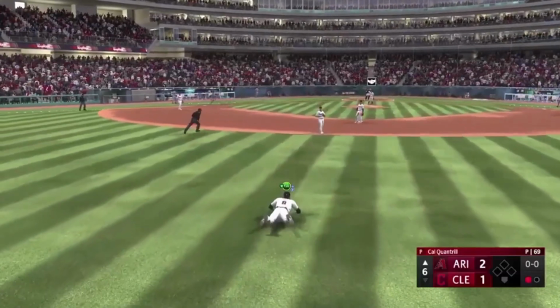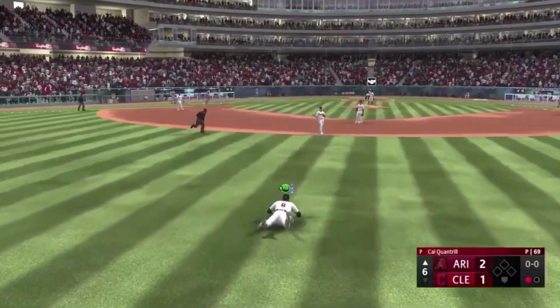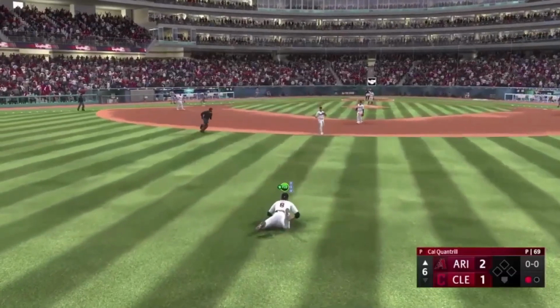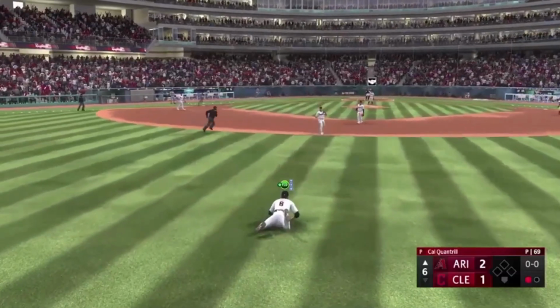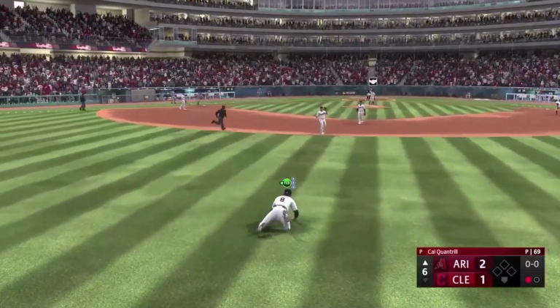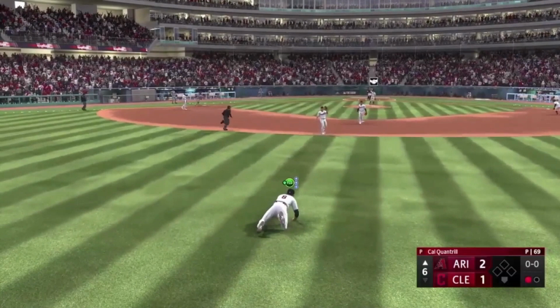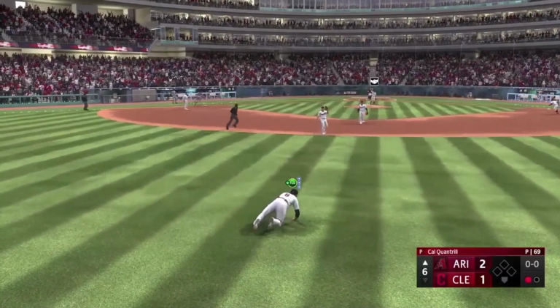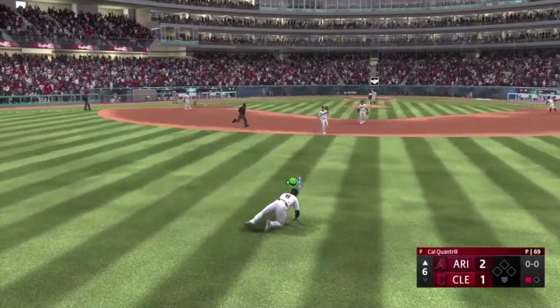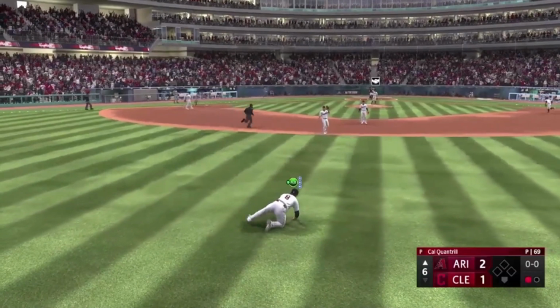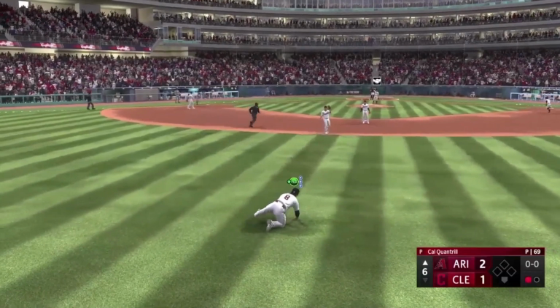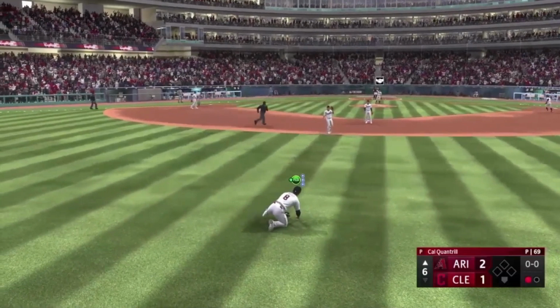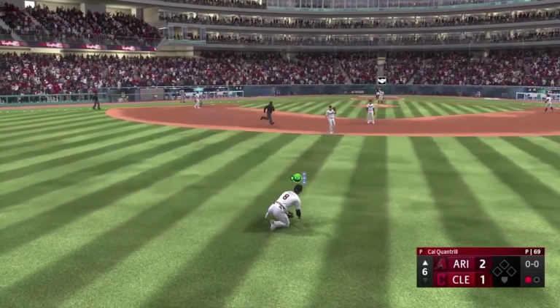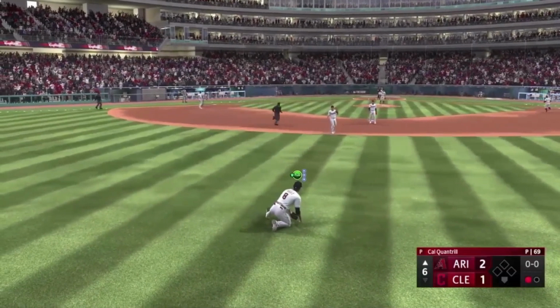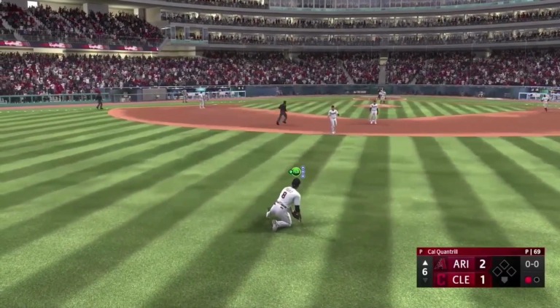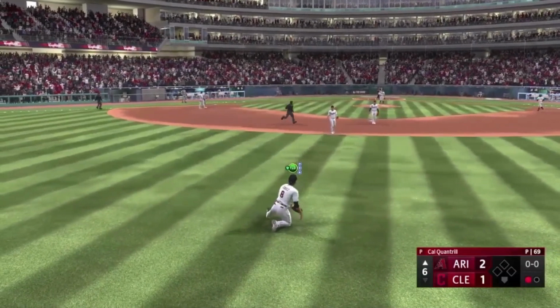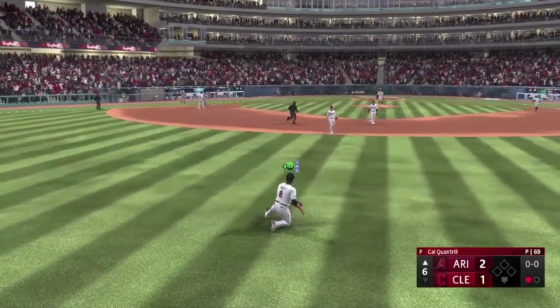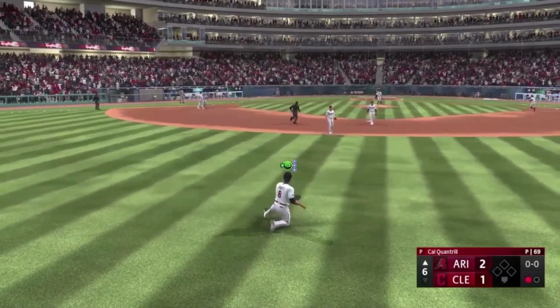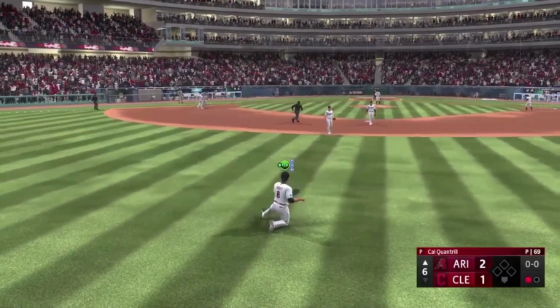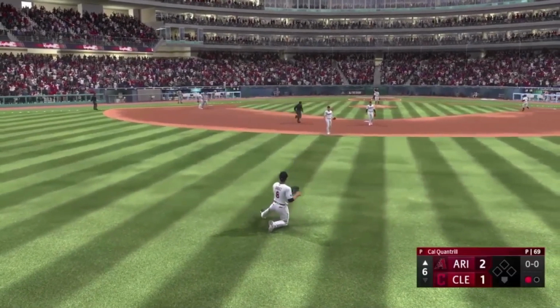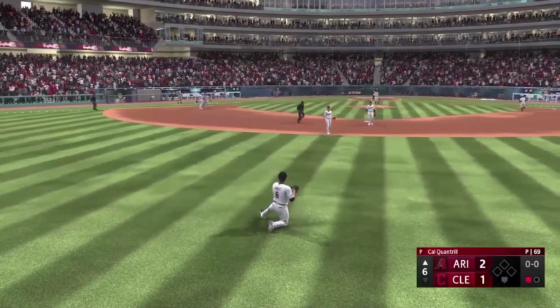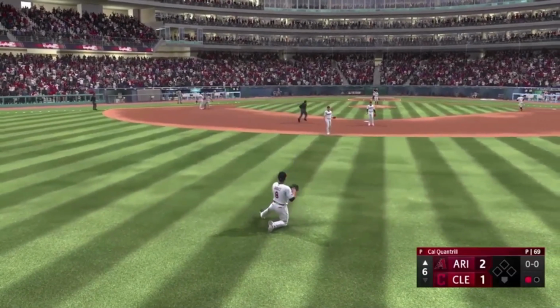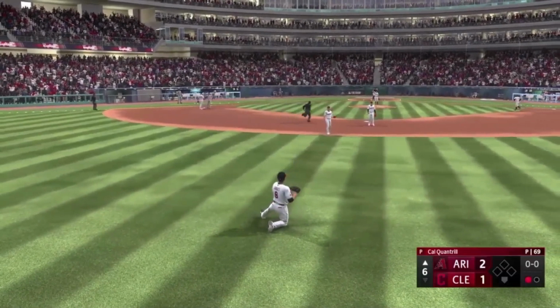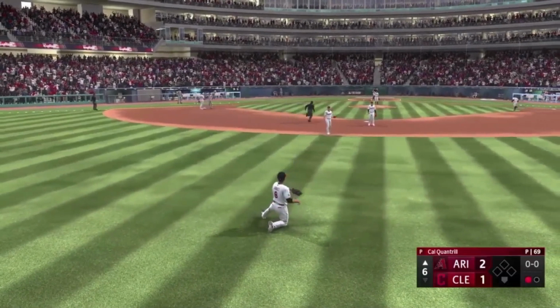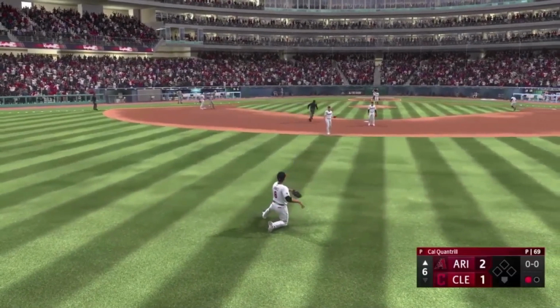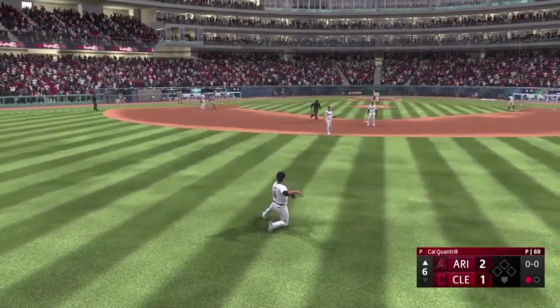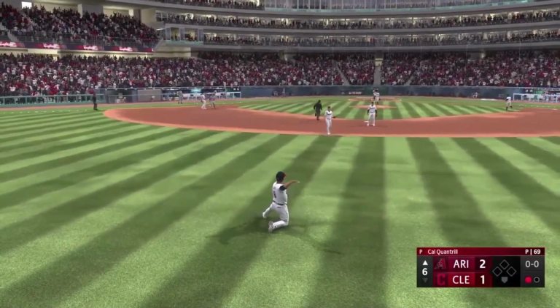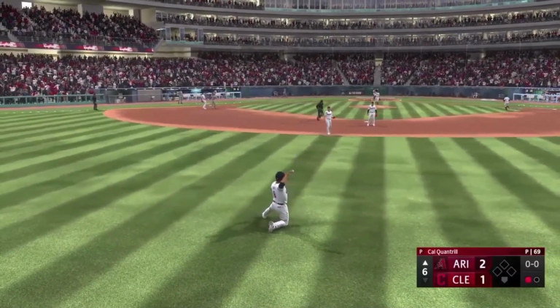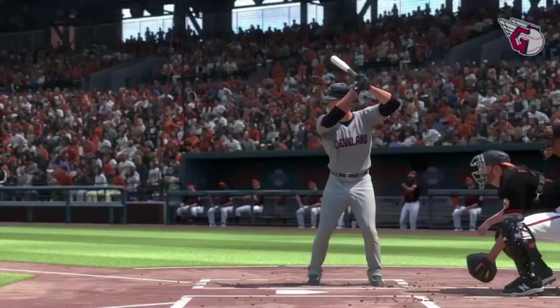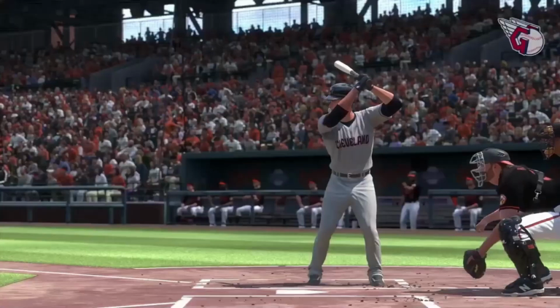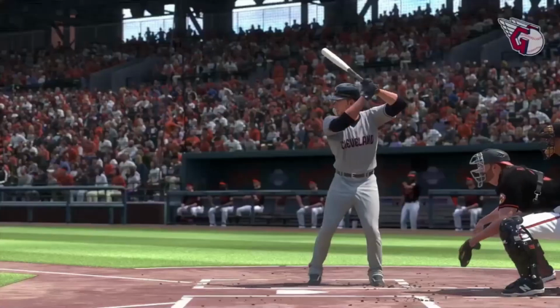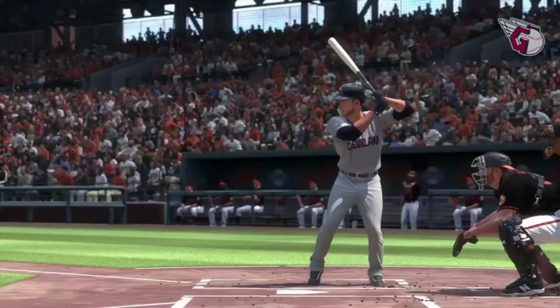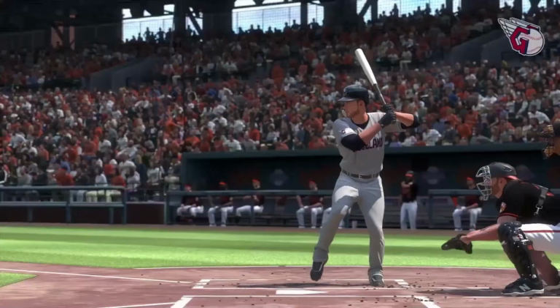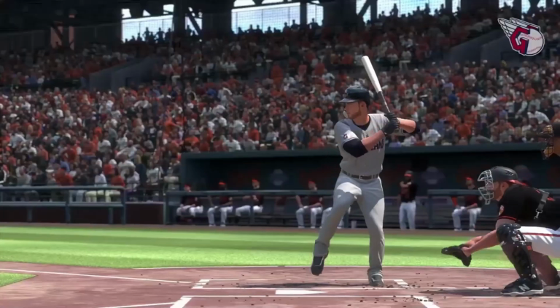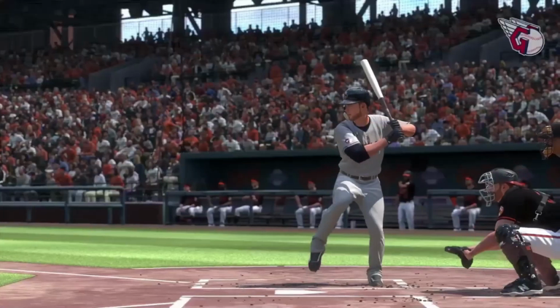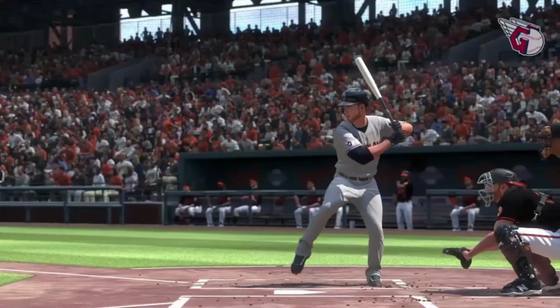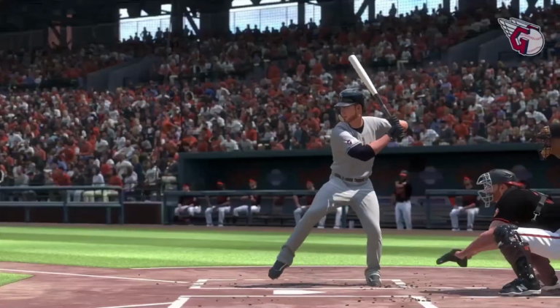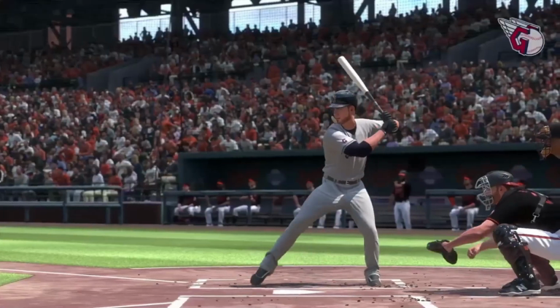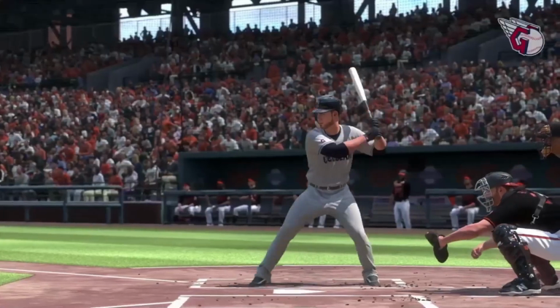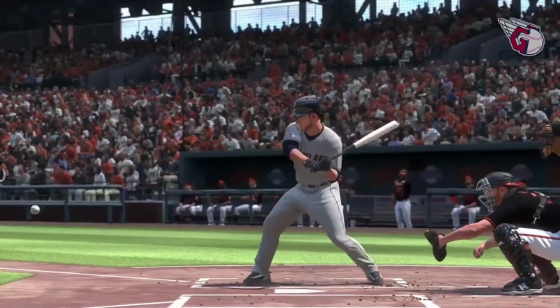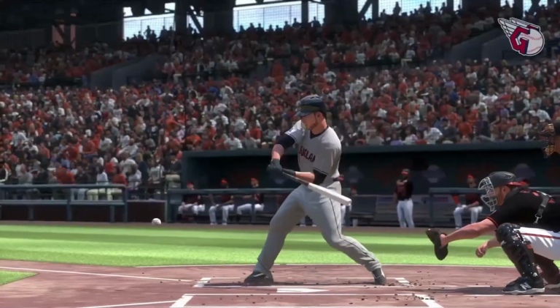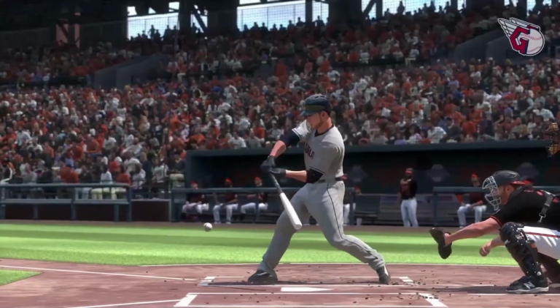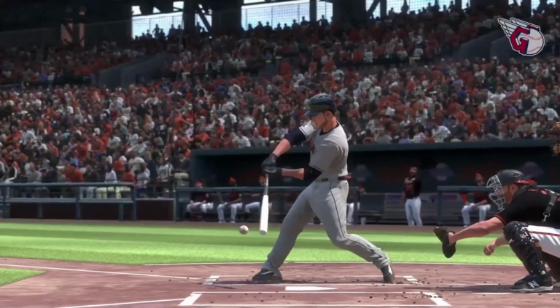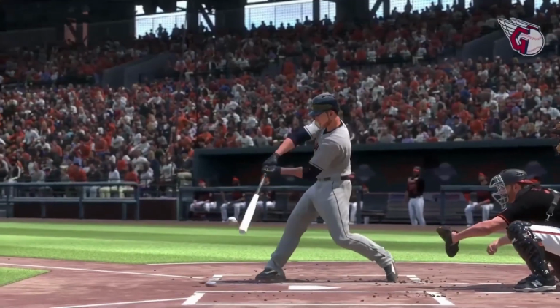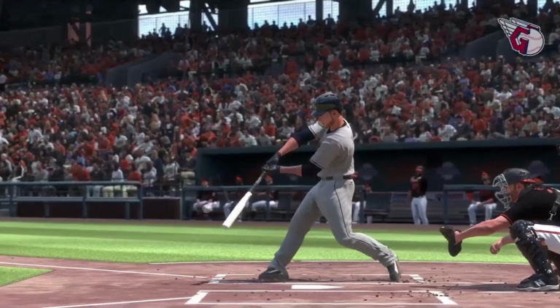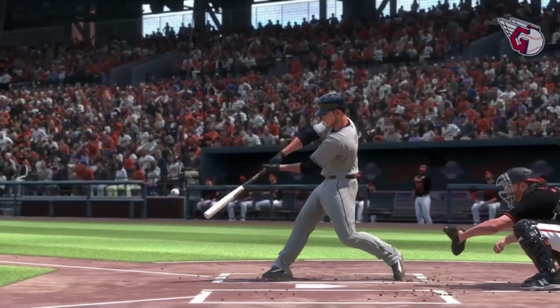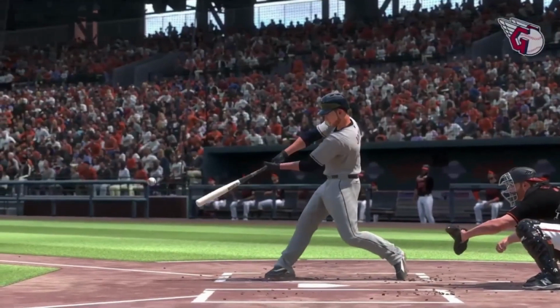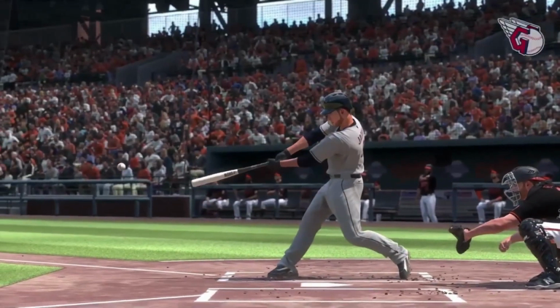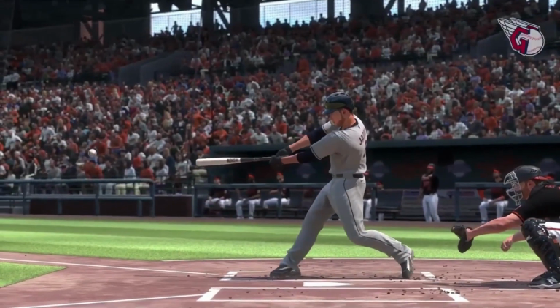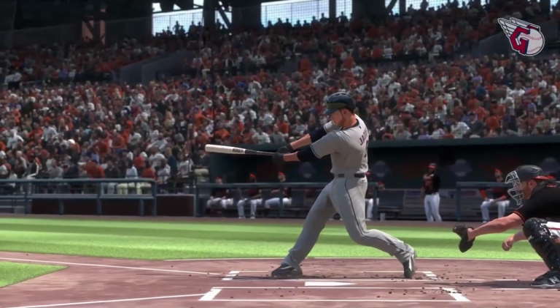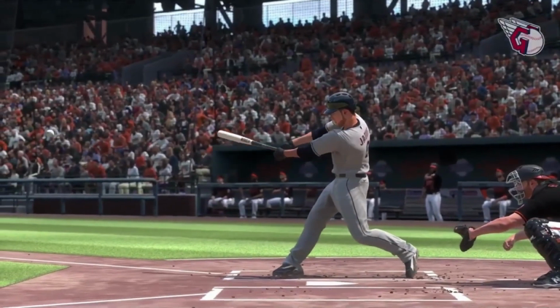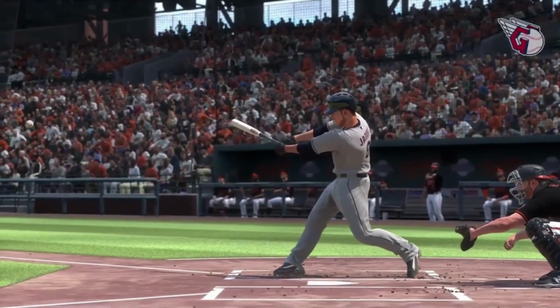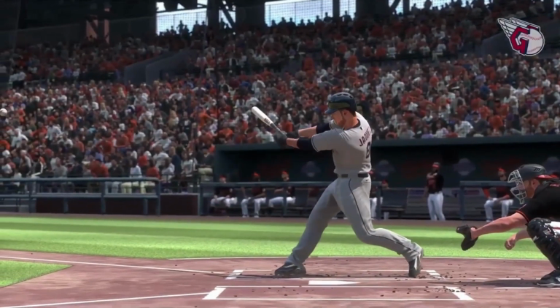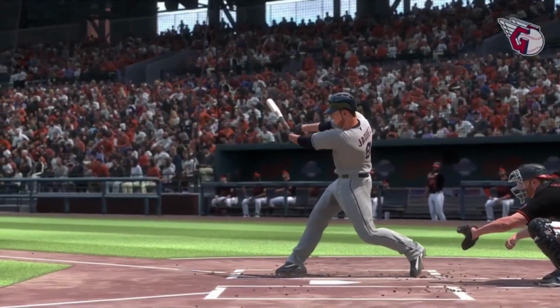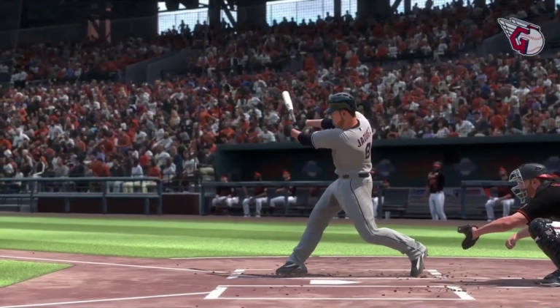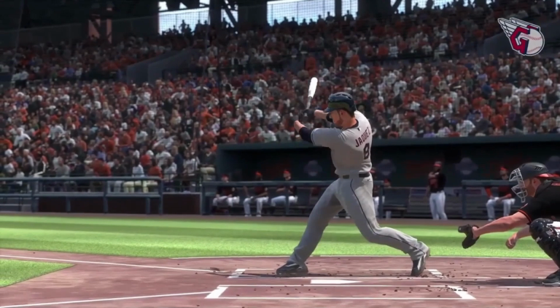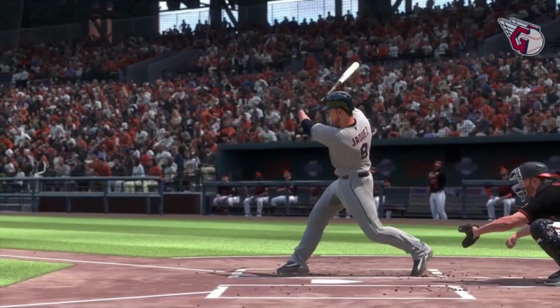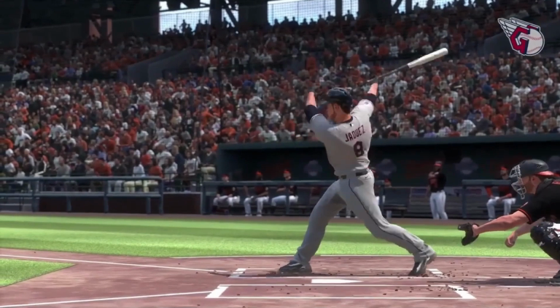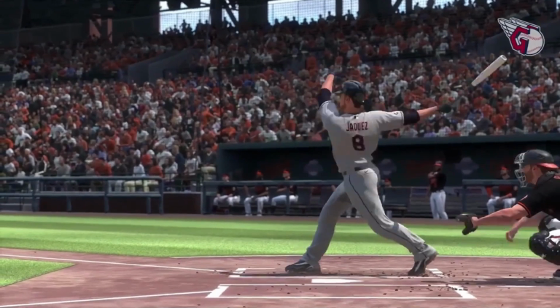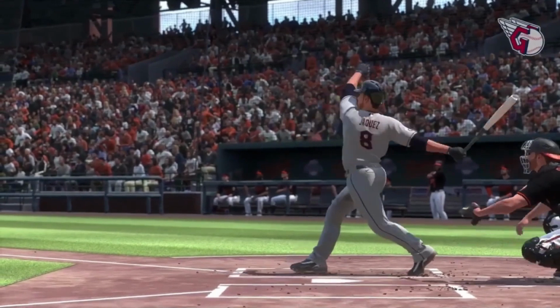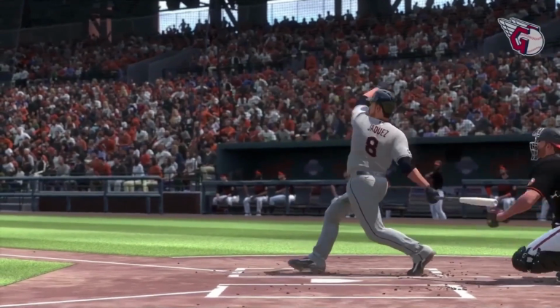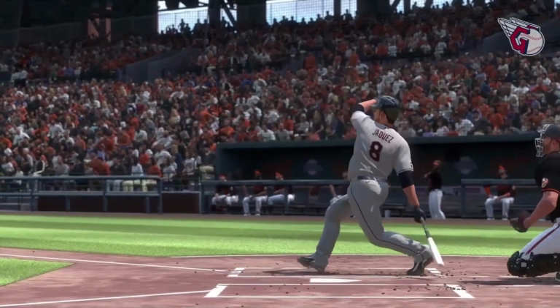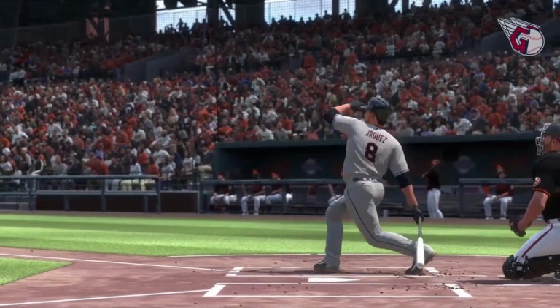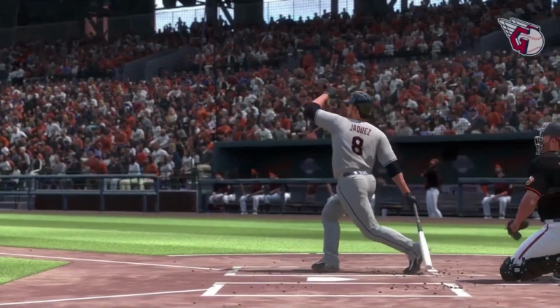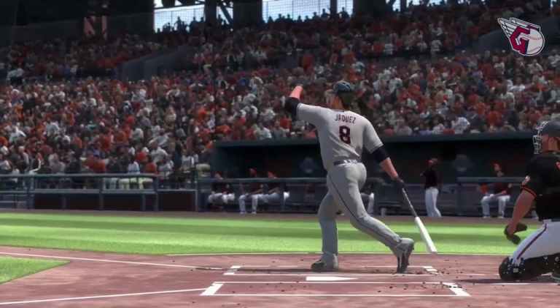What a diving play! Love about this swing is he stayed tall, allowed his hands to go directly to the baseball, letting that bat head get through the zone.